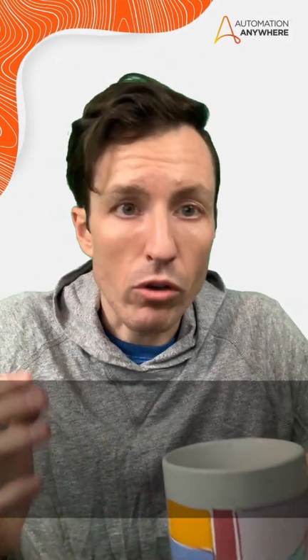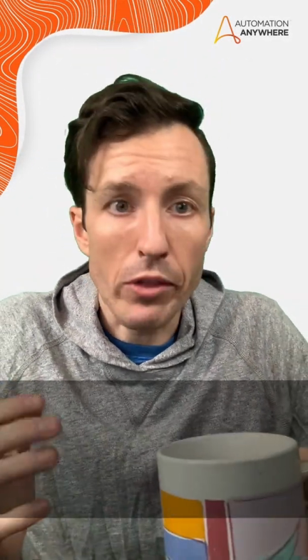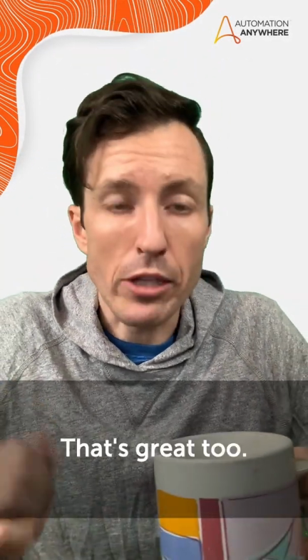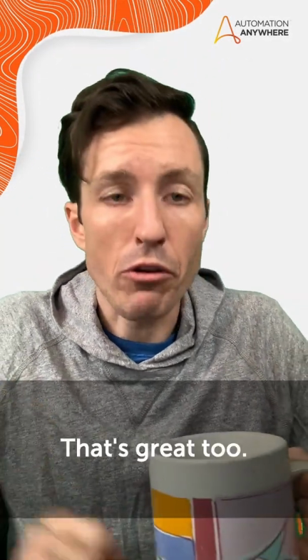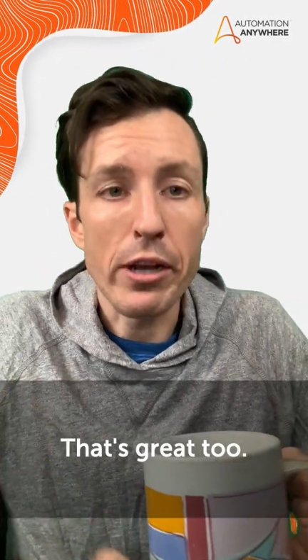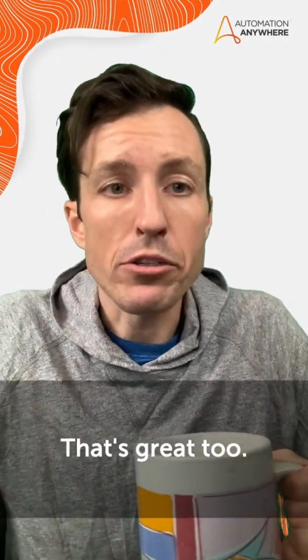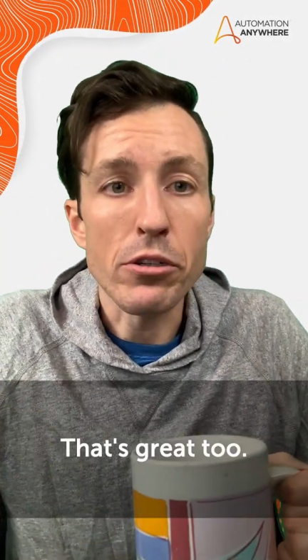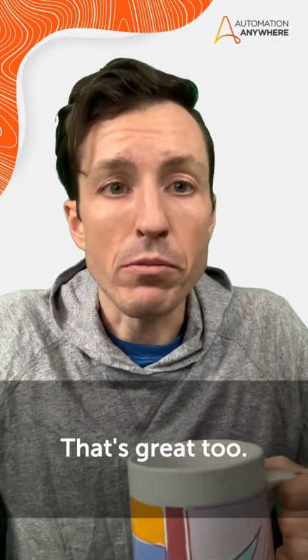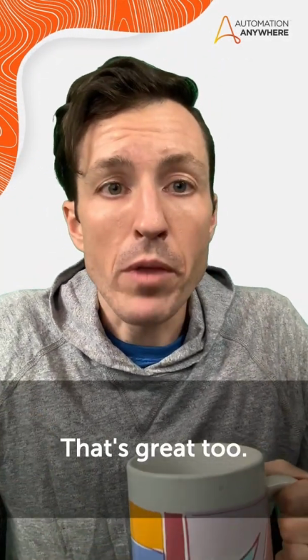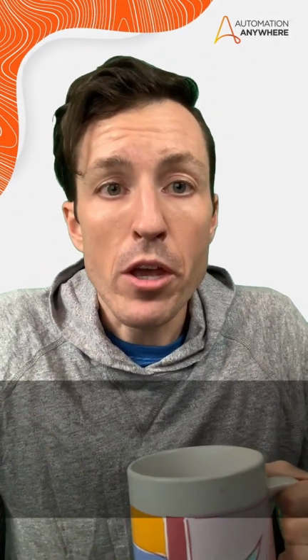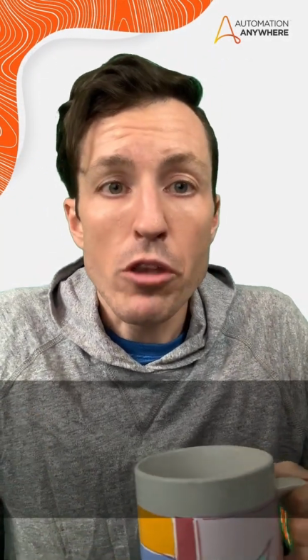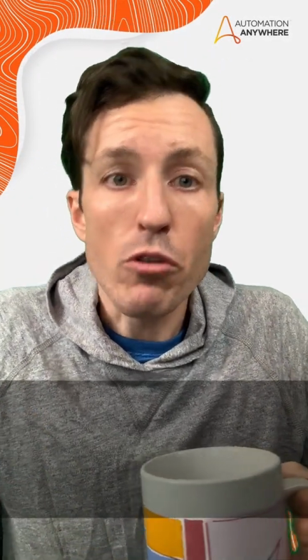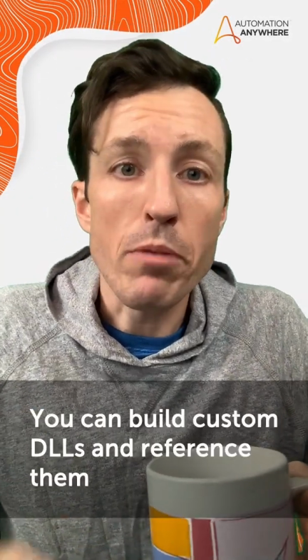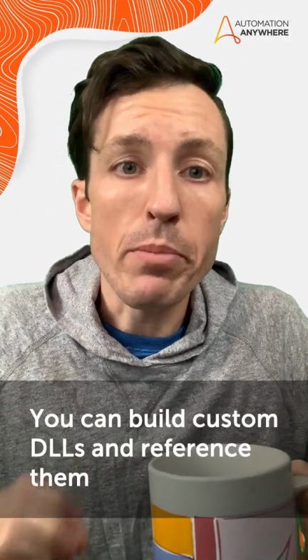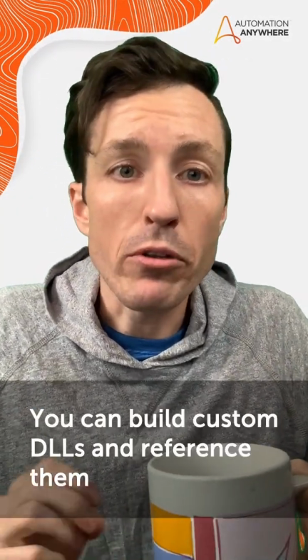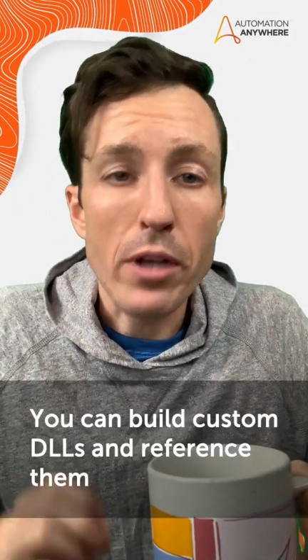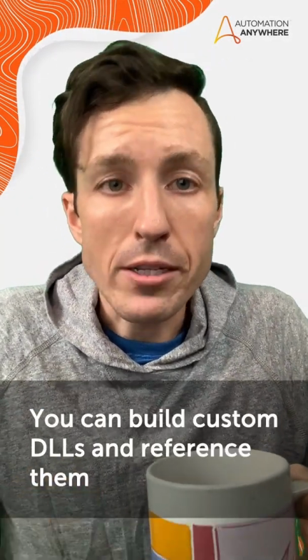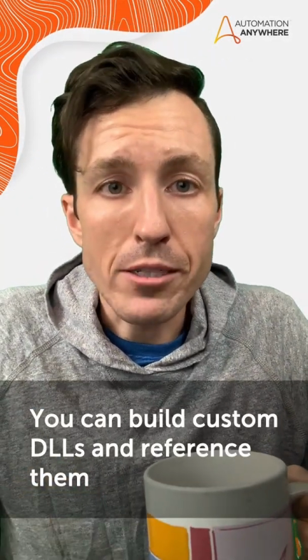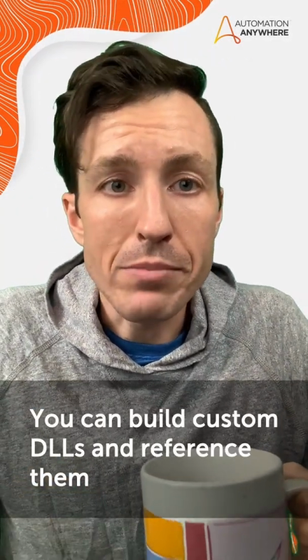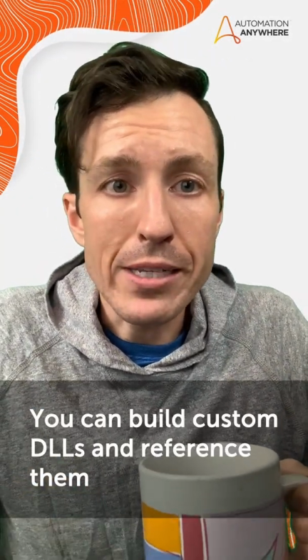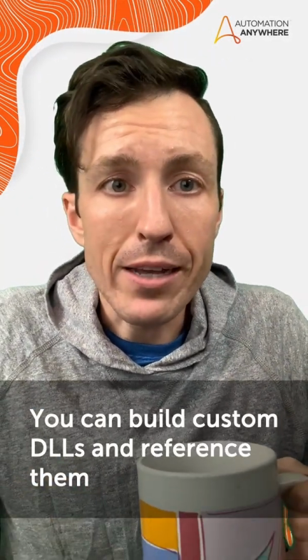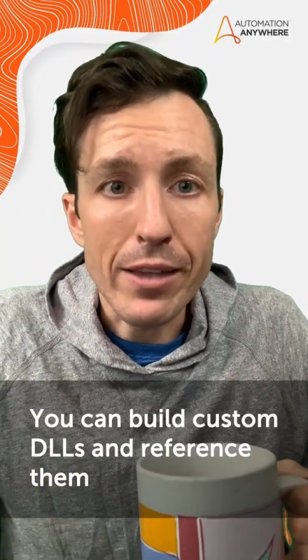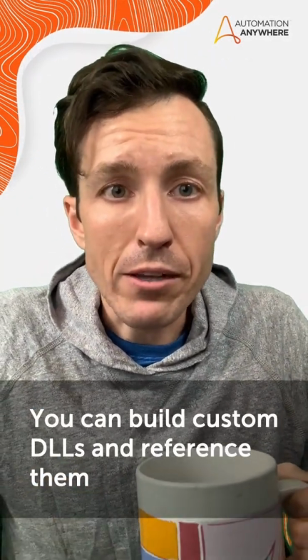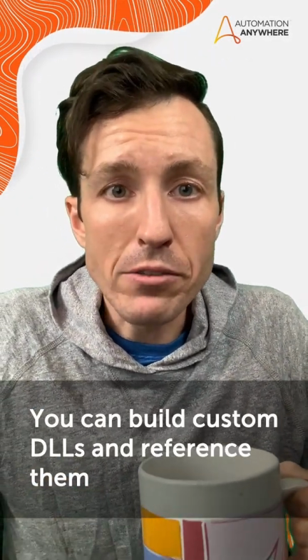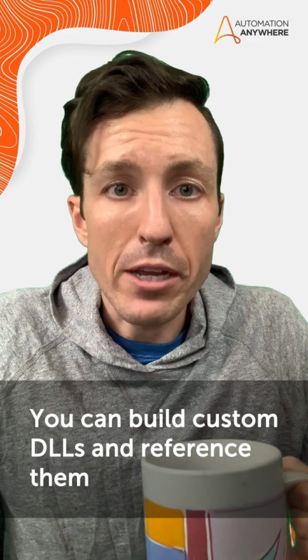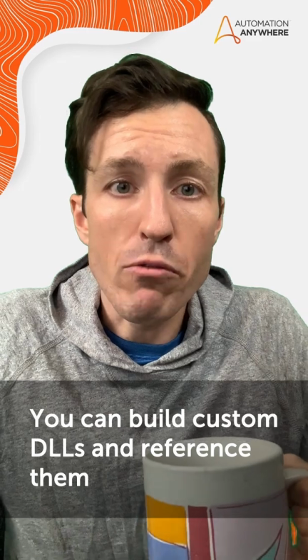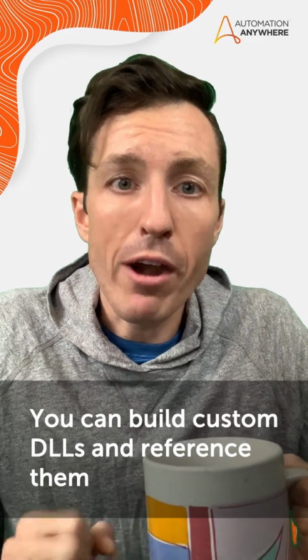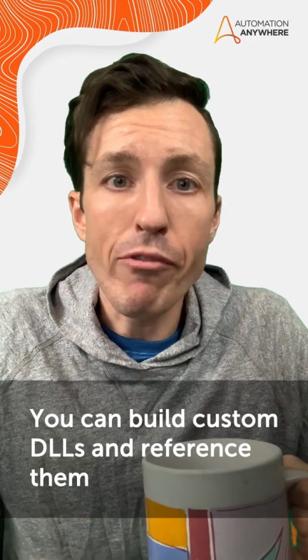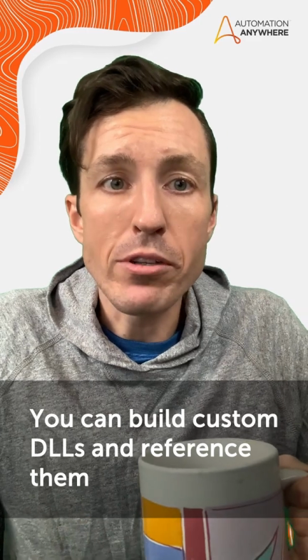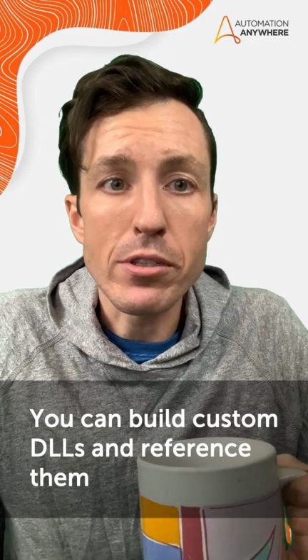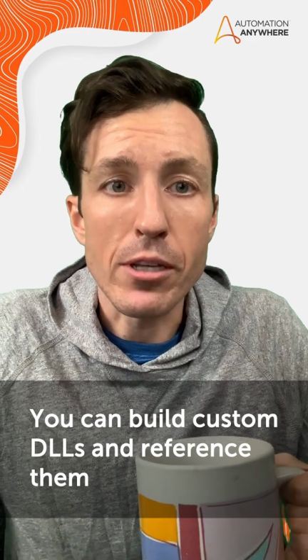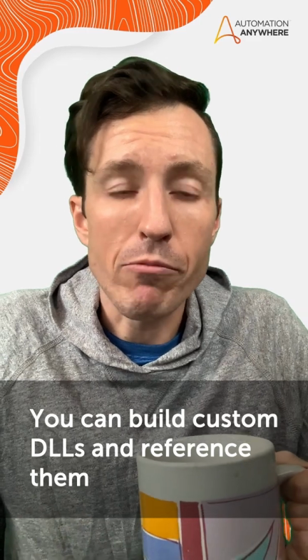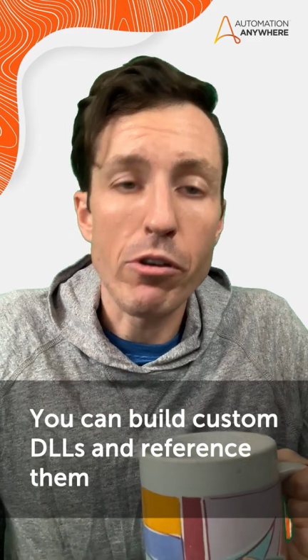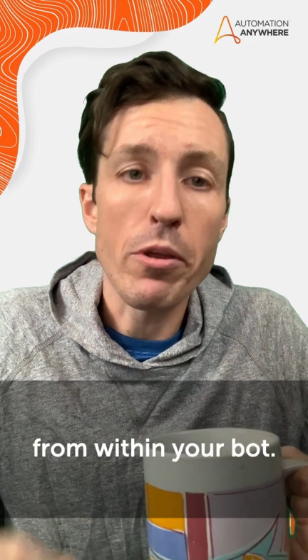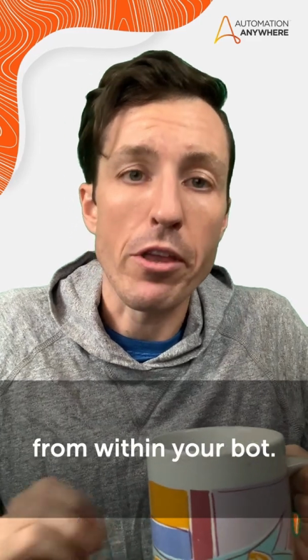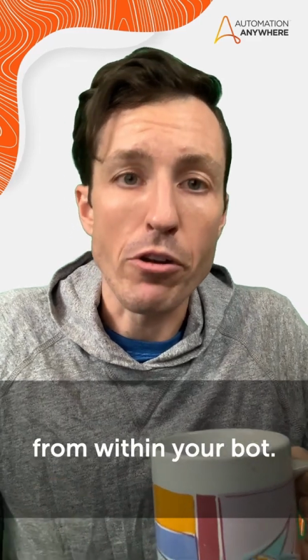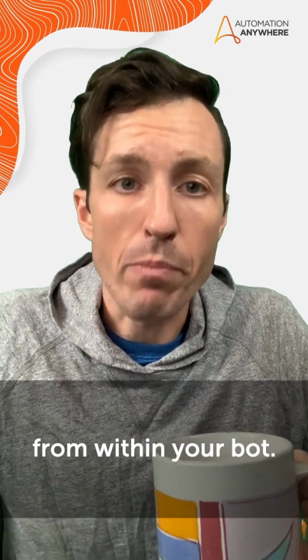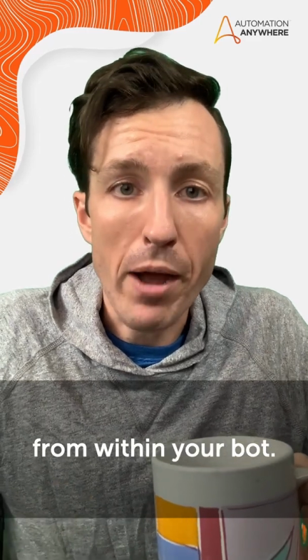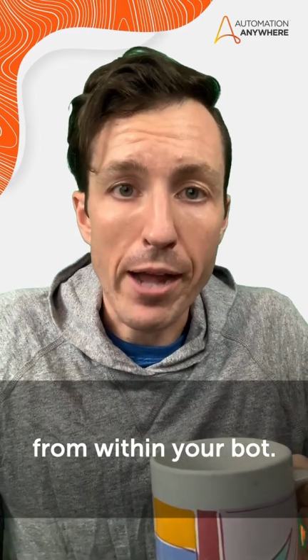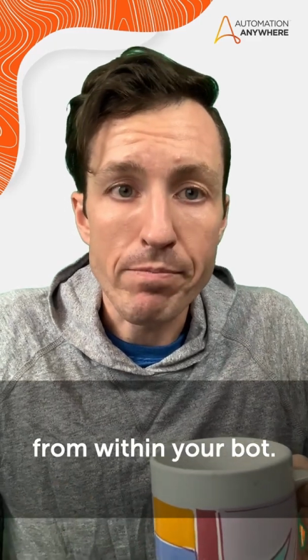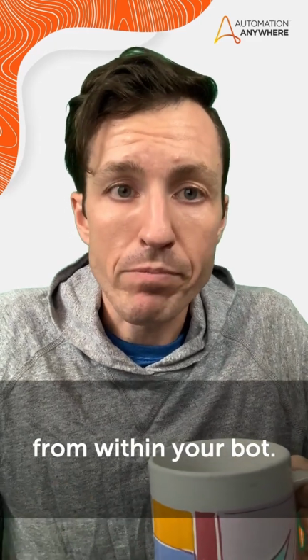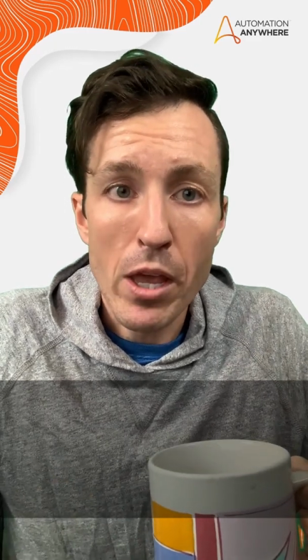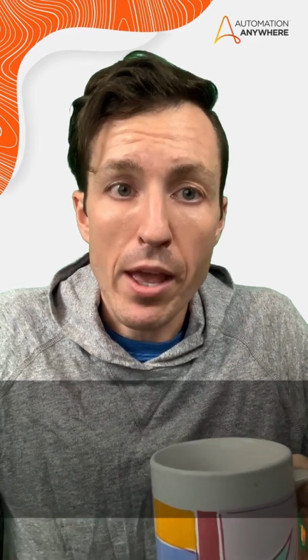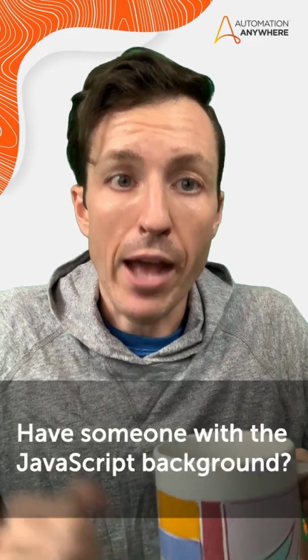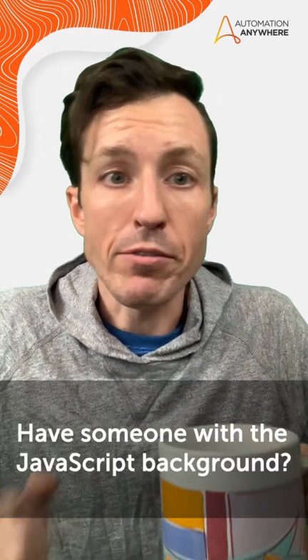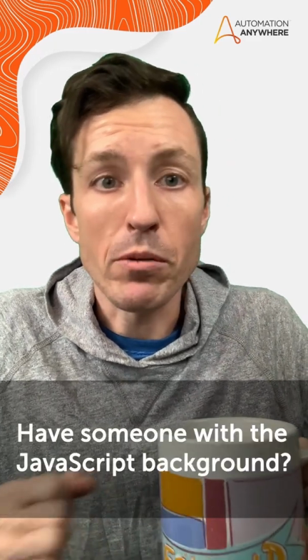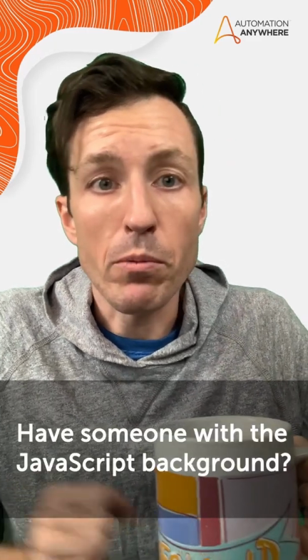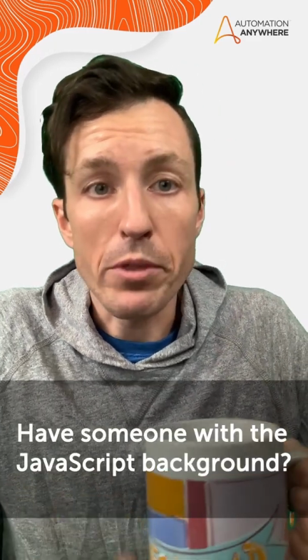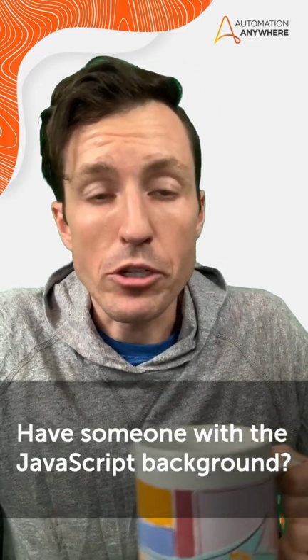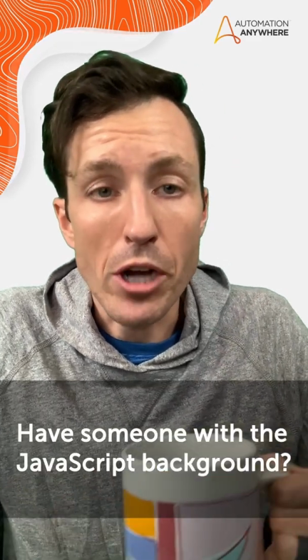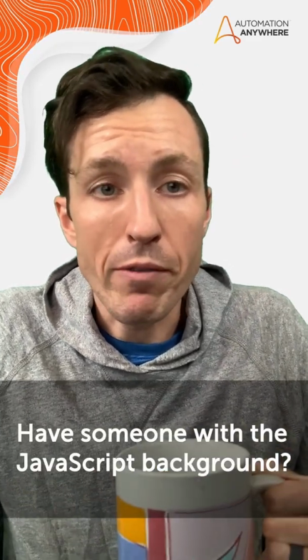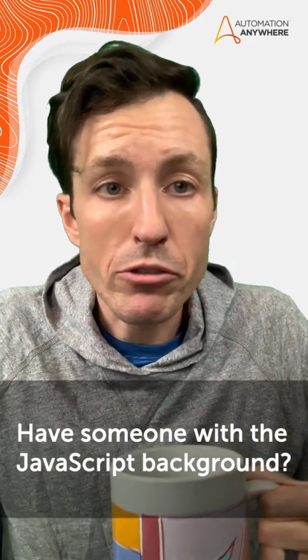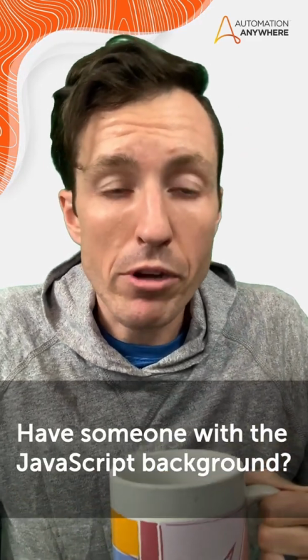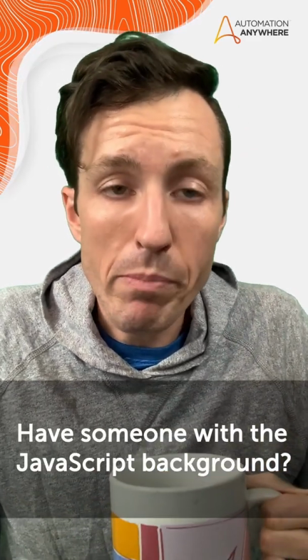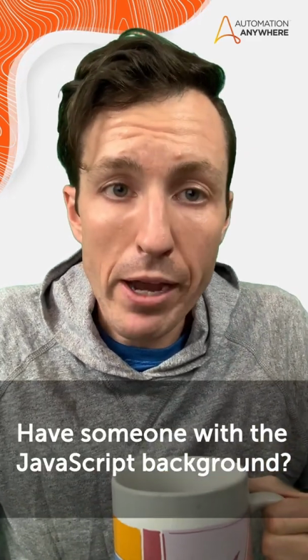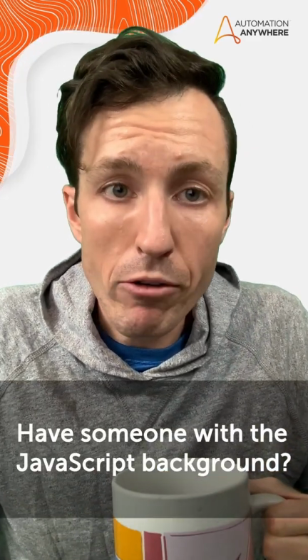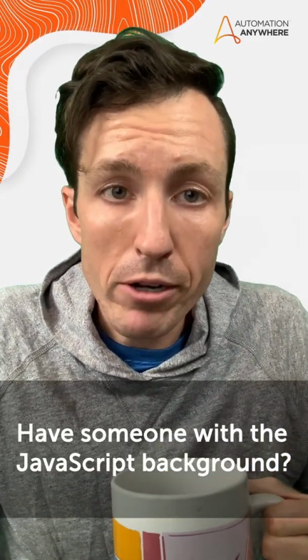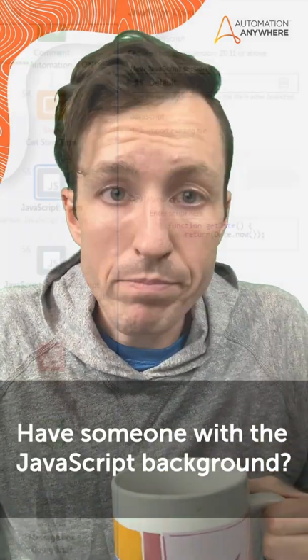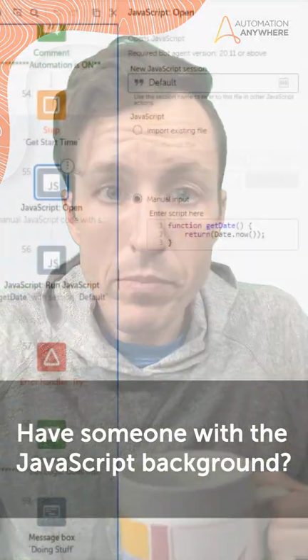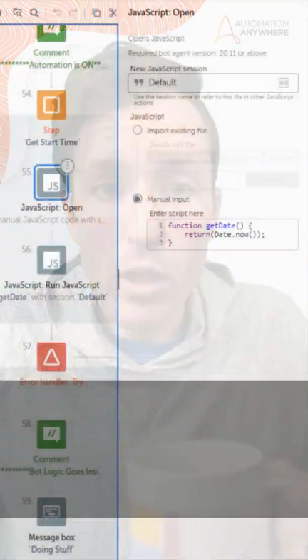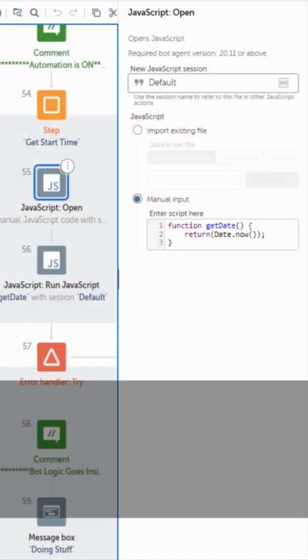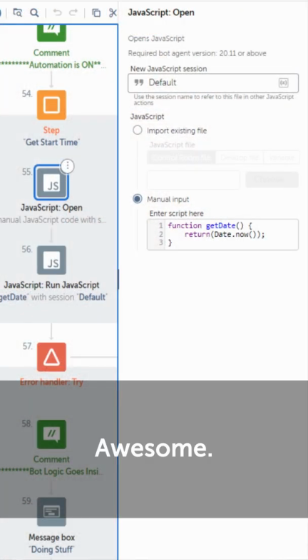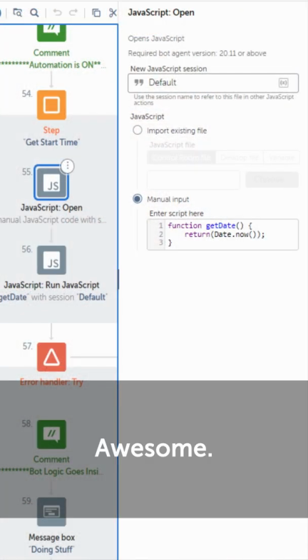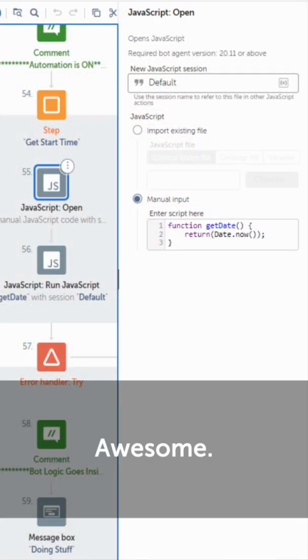Have someone with a .NET background? That's great too — you can build custom DLLs and reference them from within your bot. Have someone with a JavaScript background? Awesome.